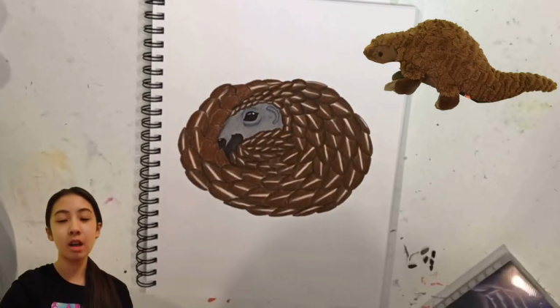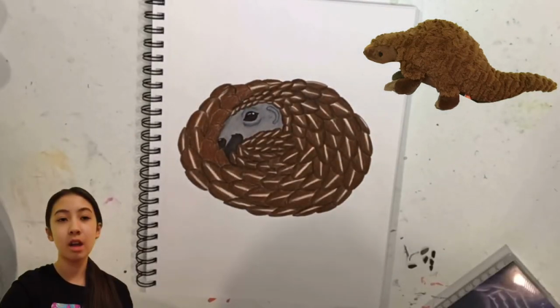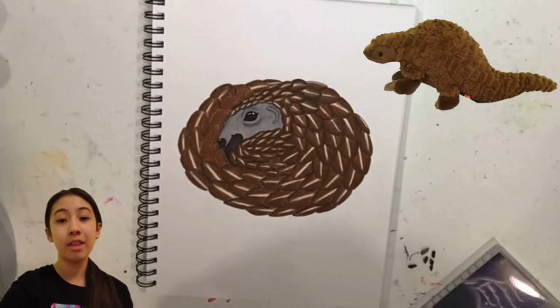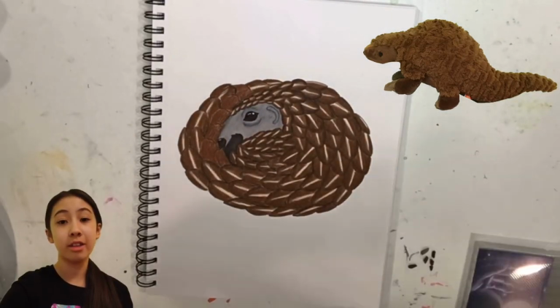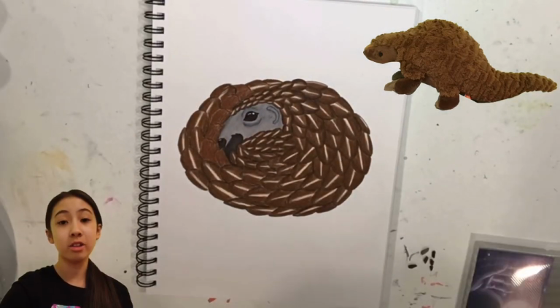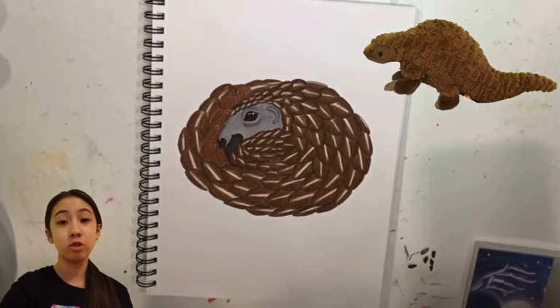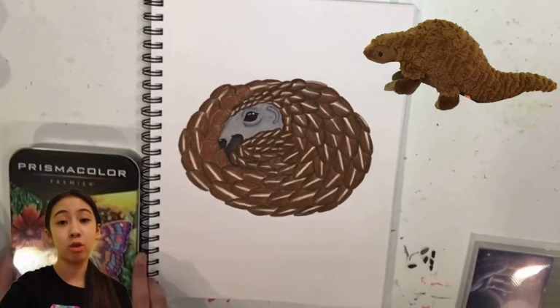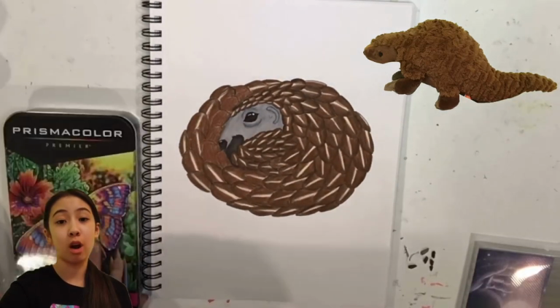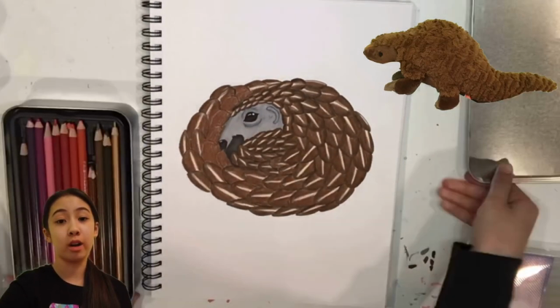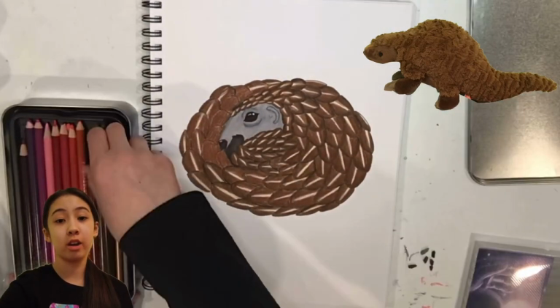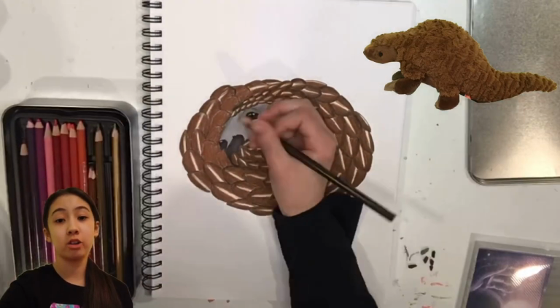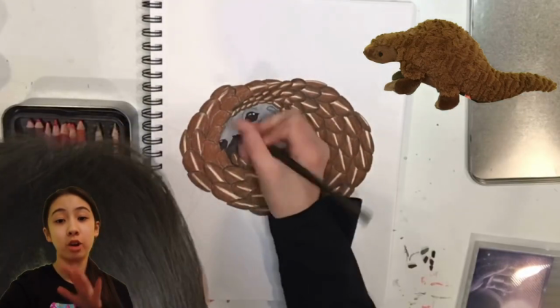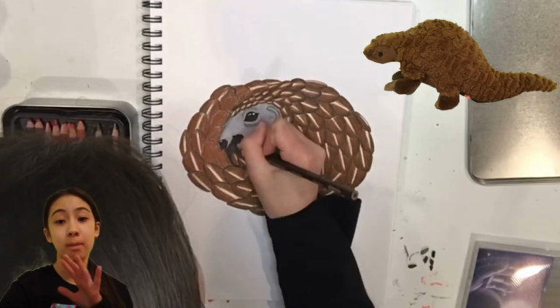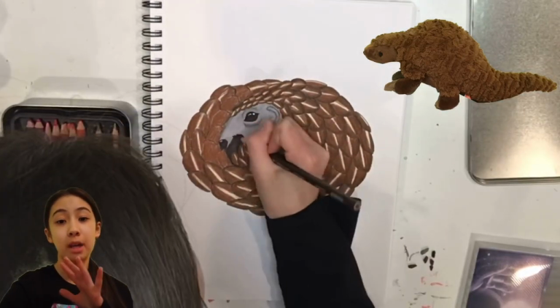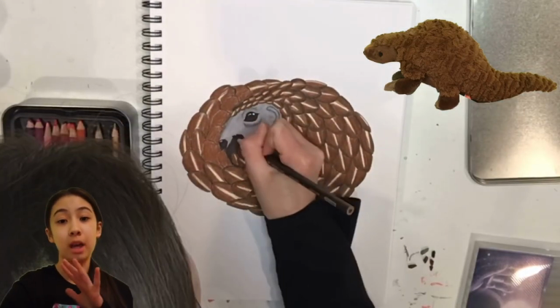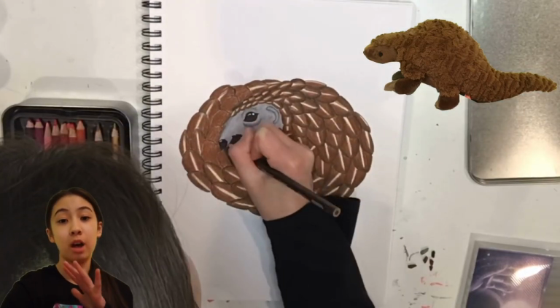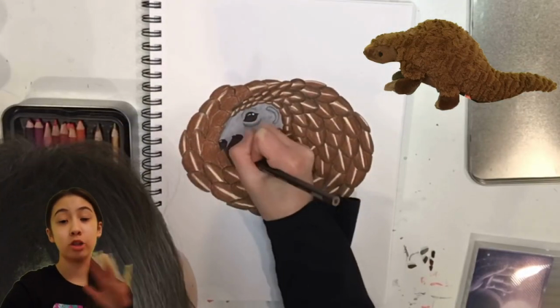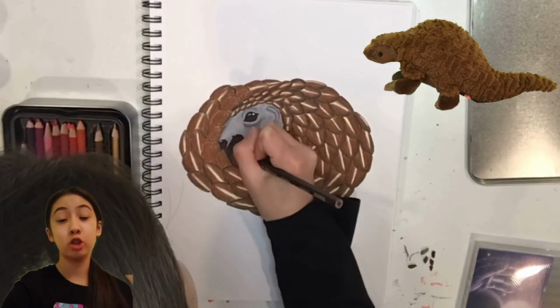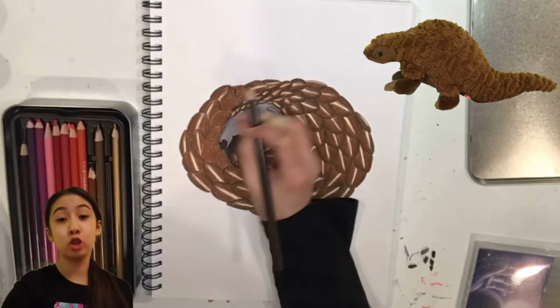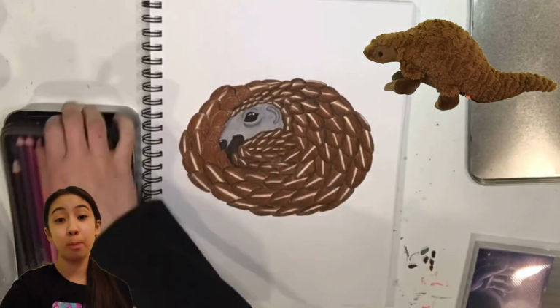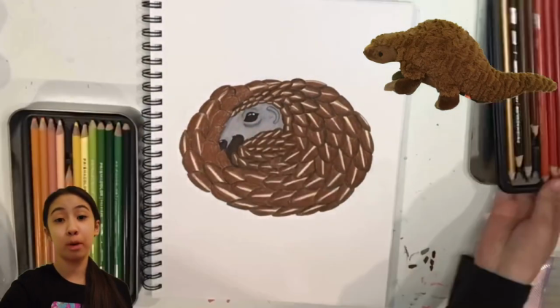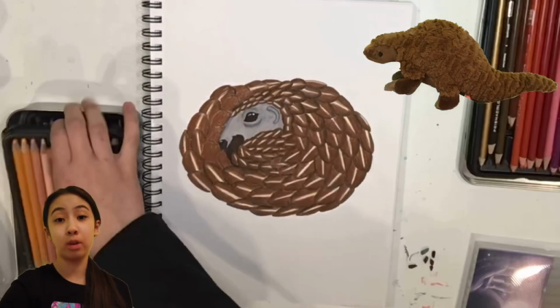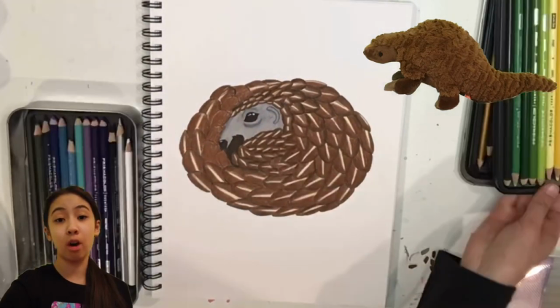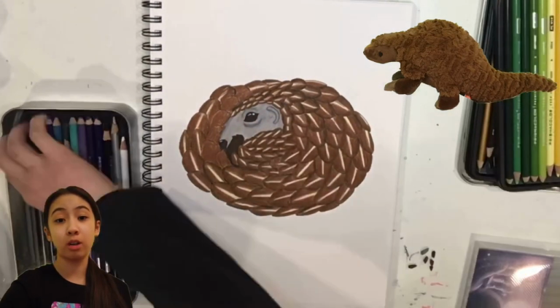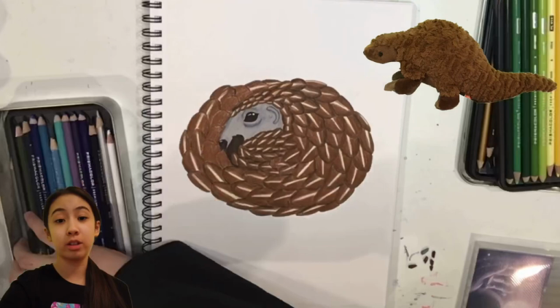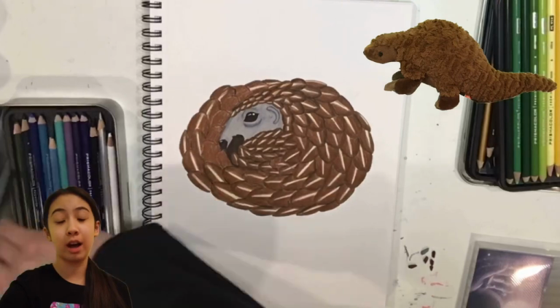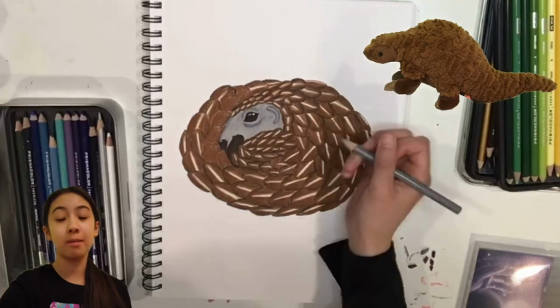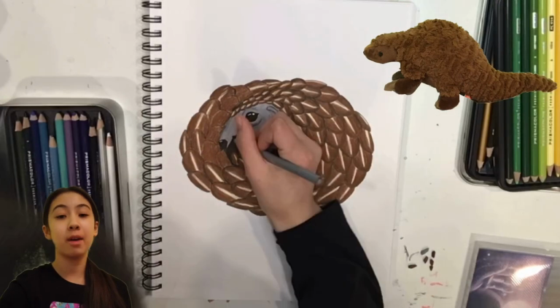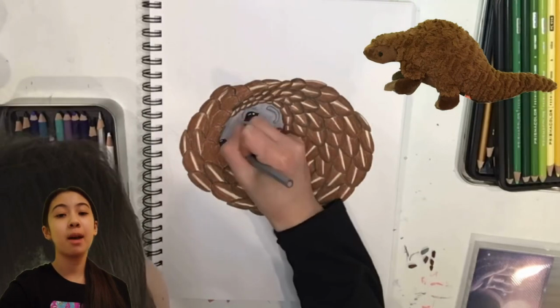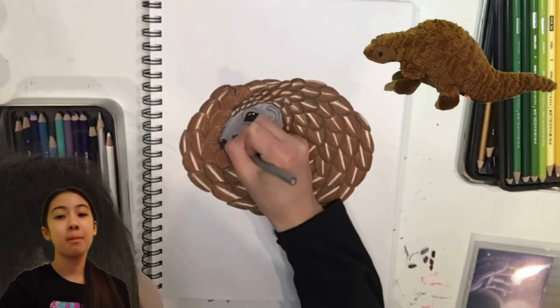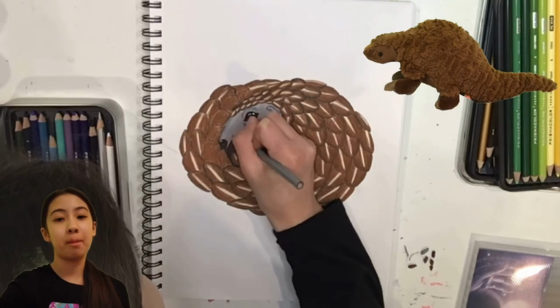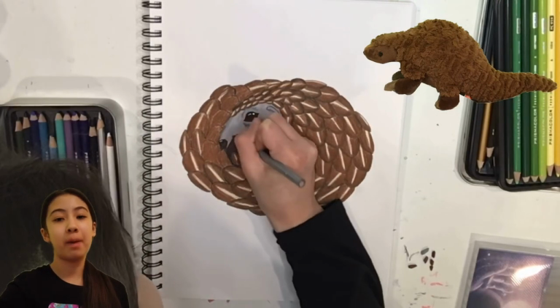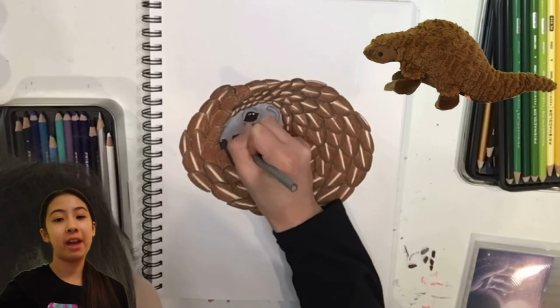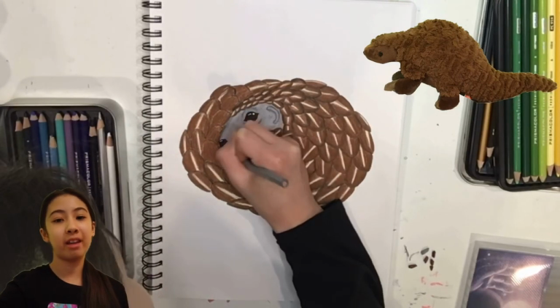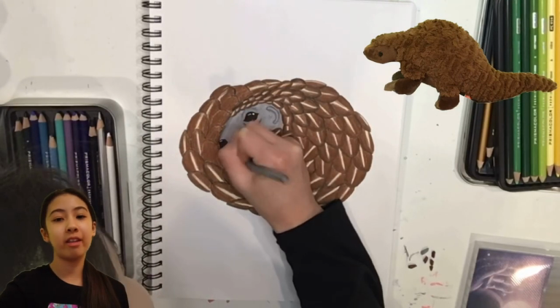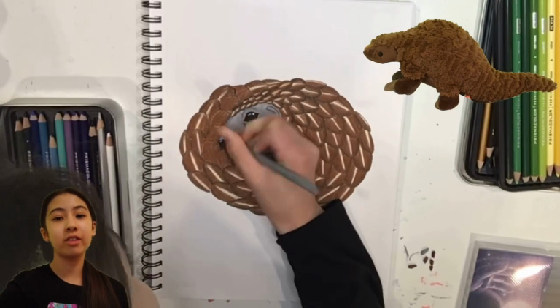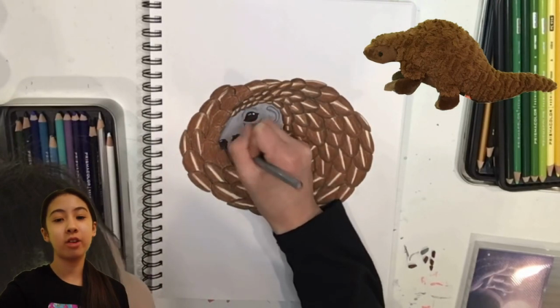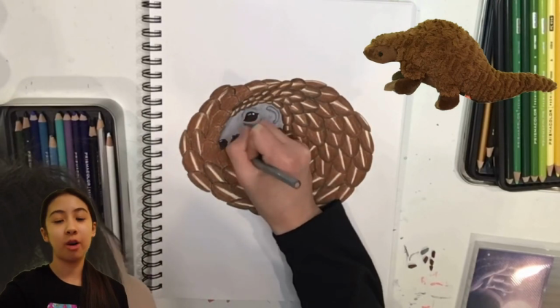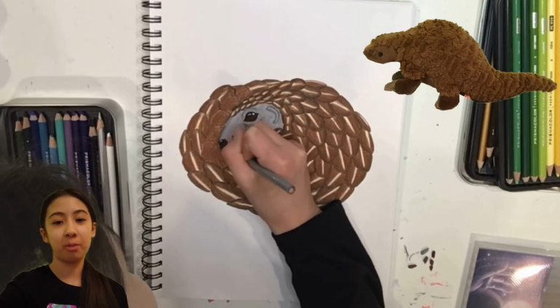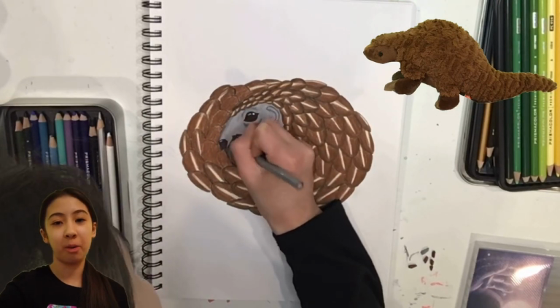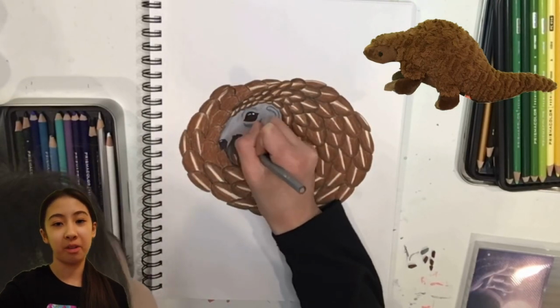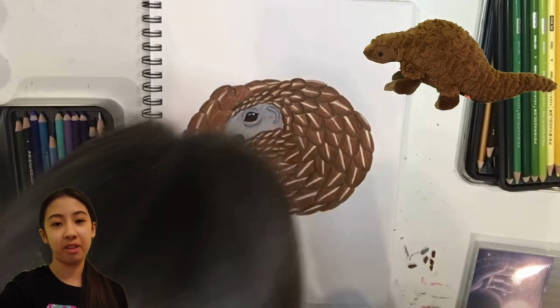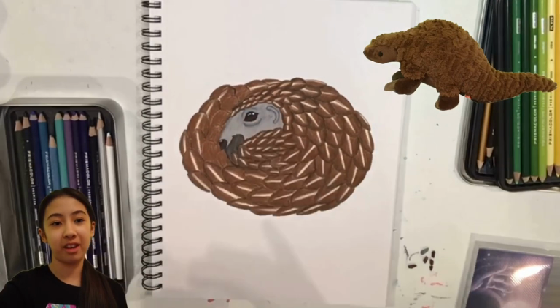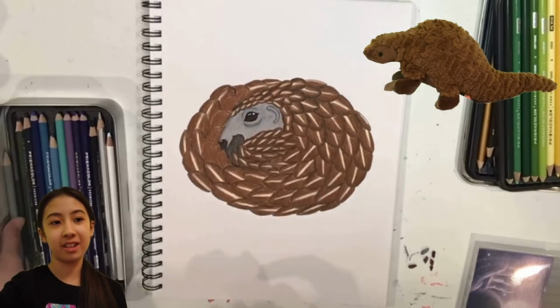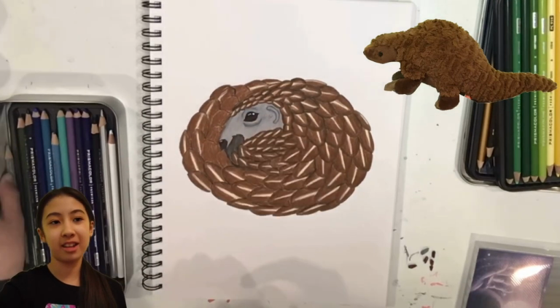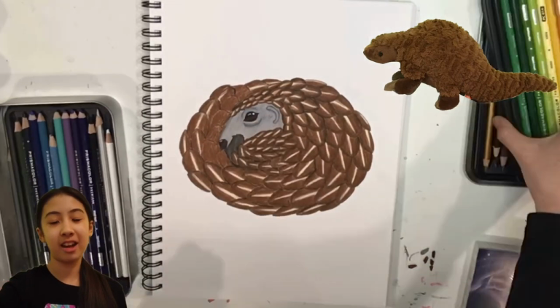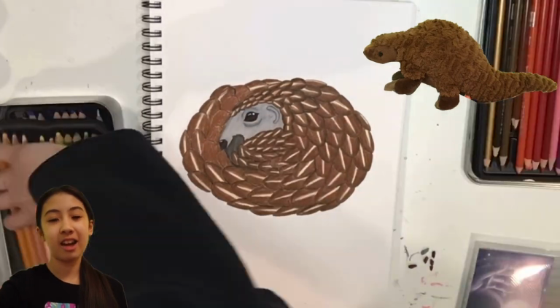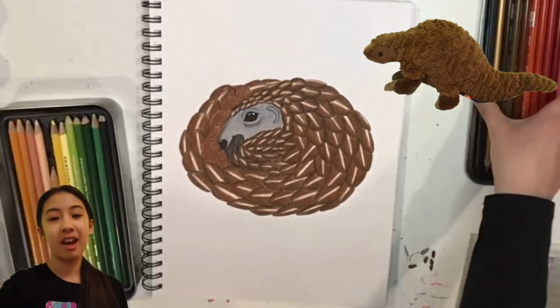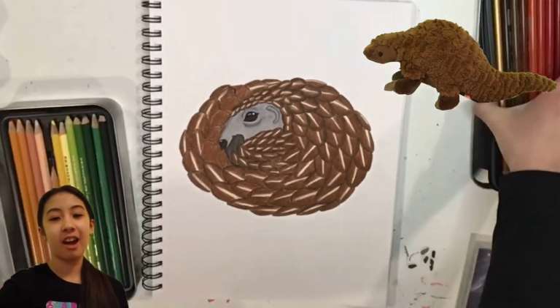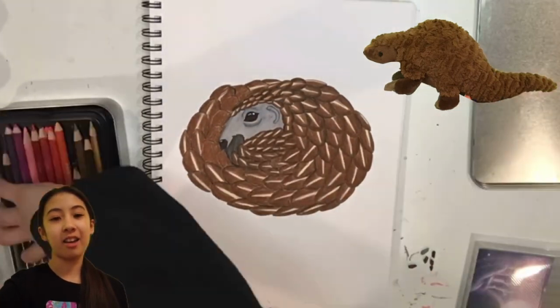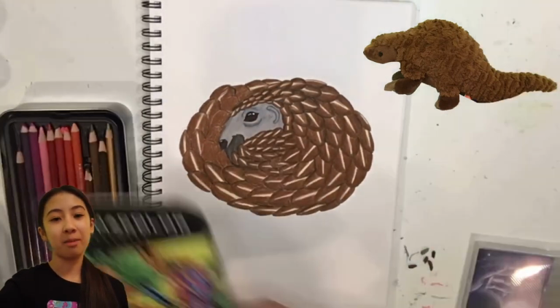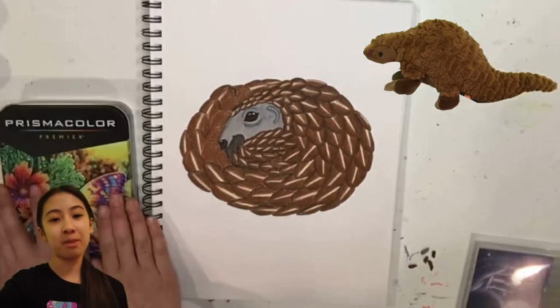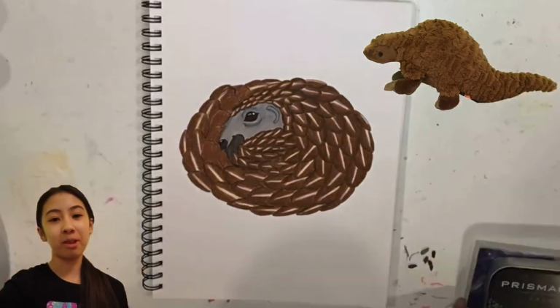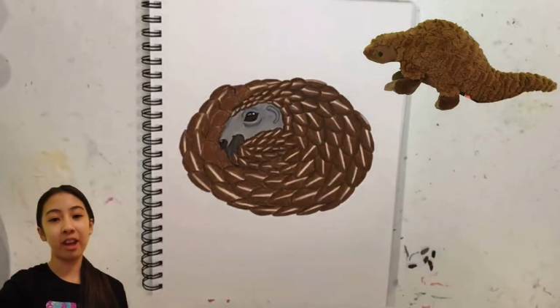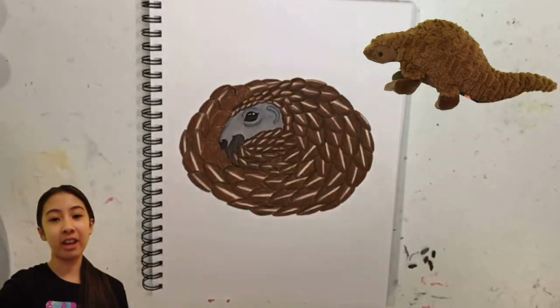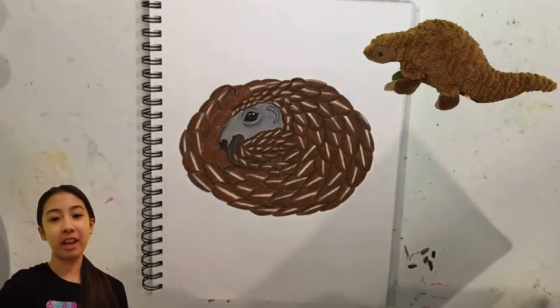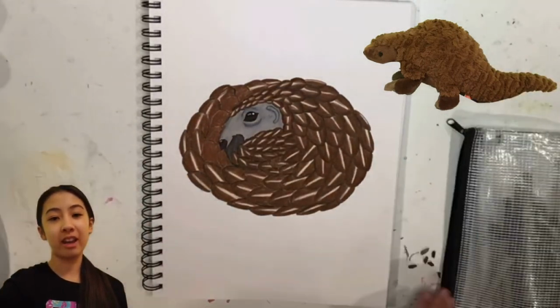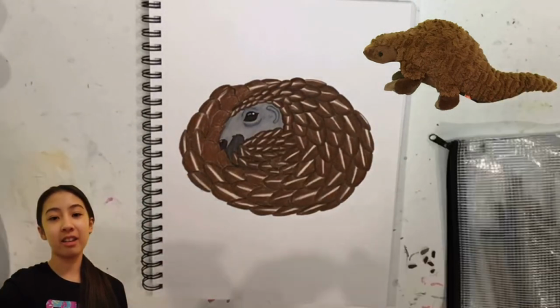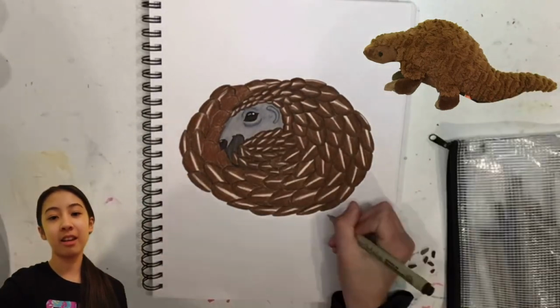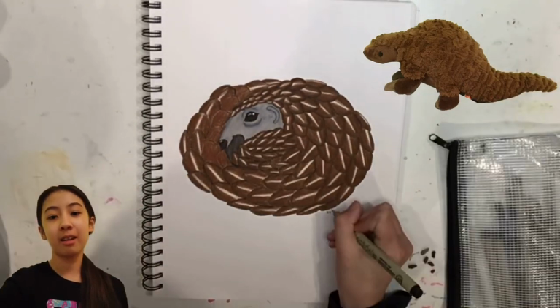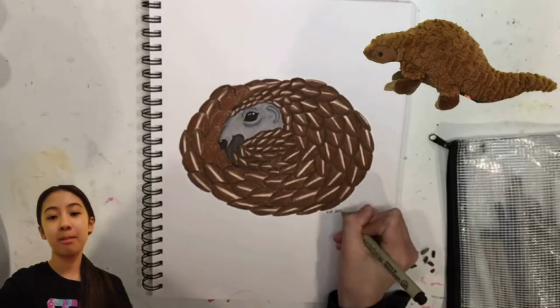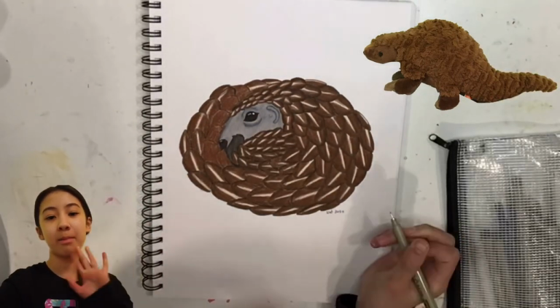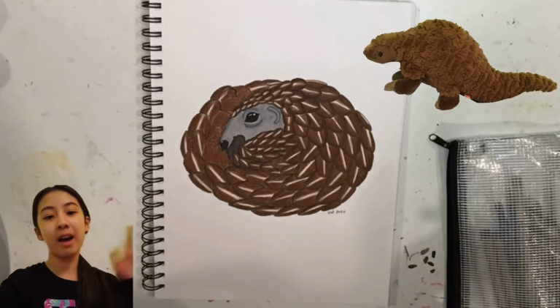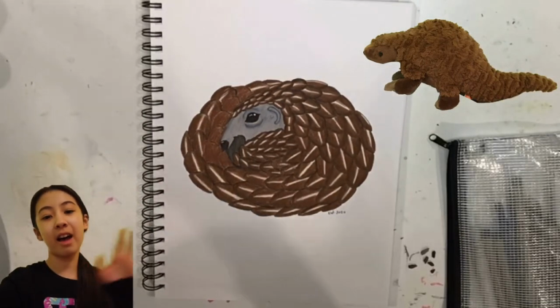This drawing took me a super long time, but pangolins are worth it. I hope you like it. Bye!